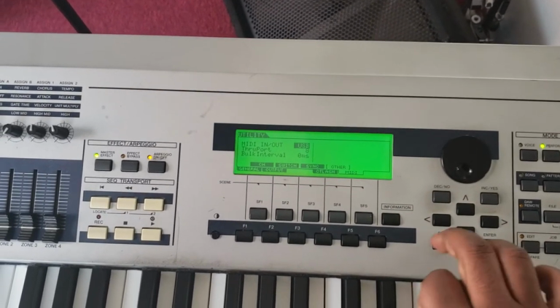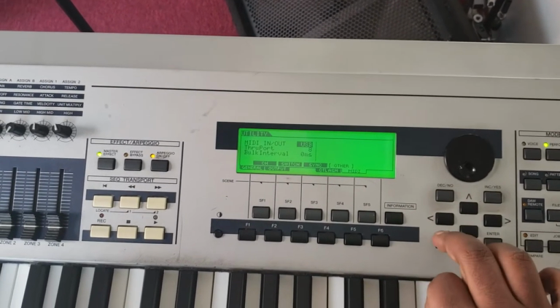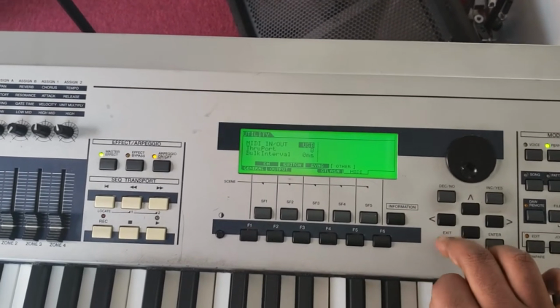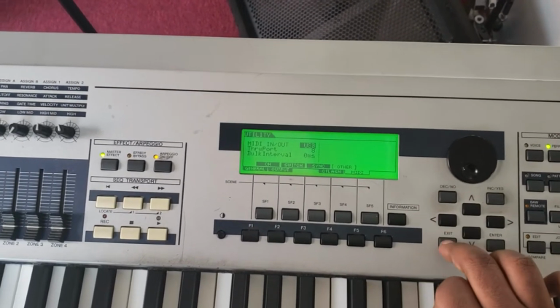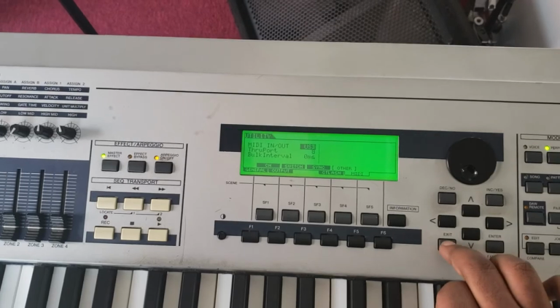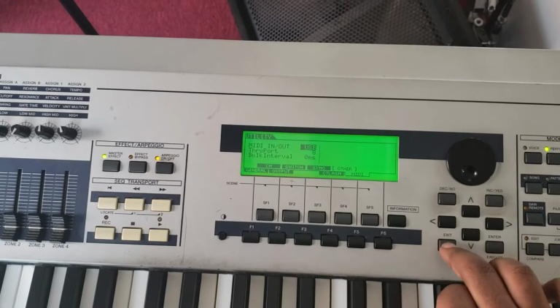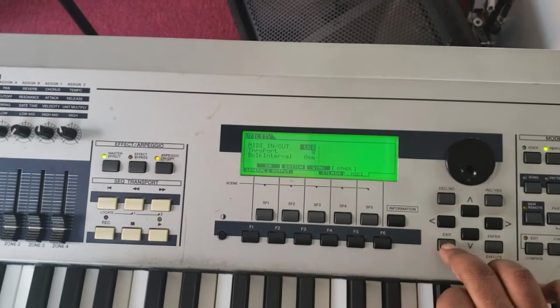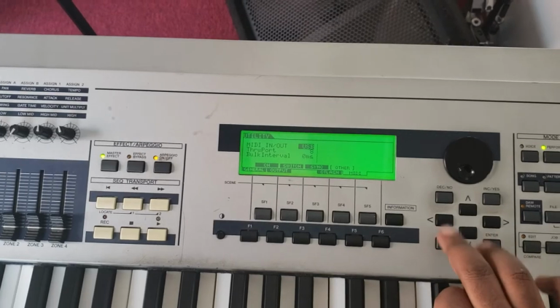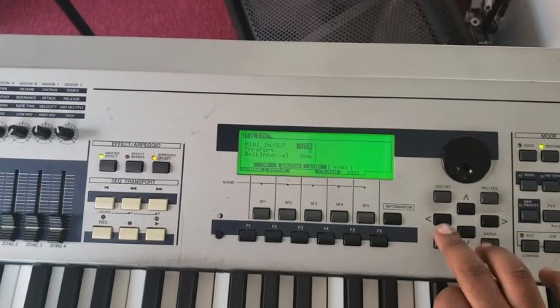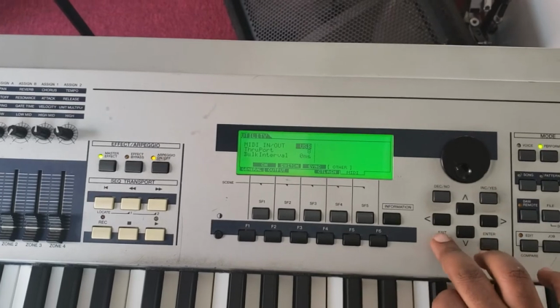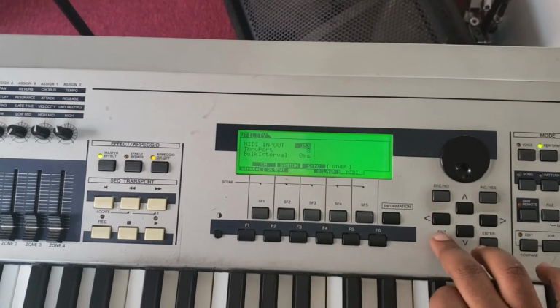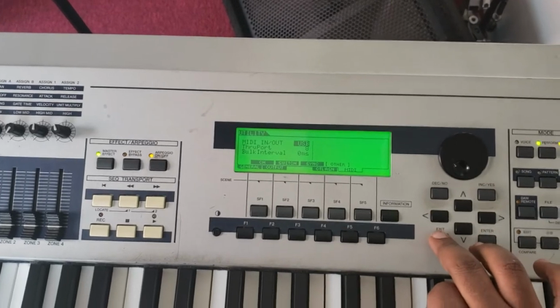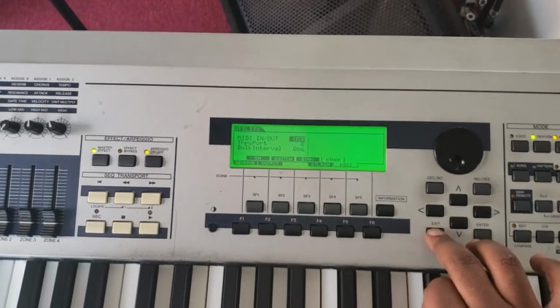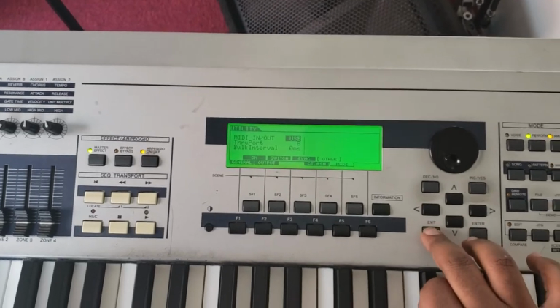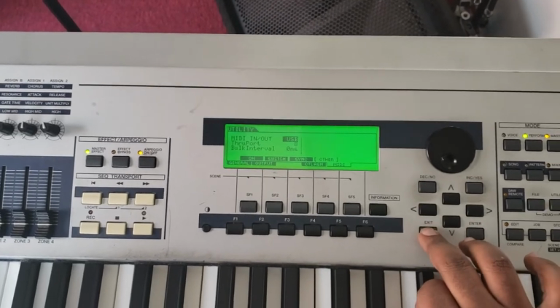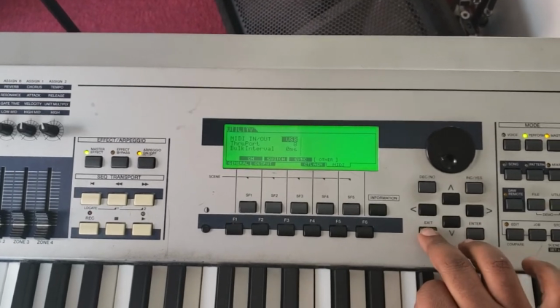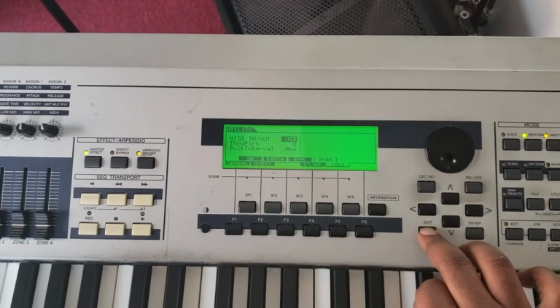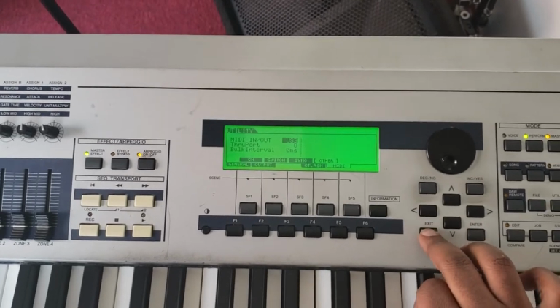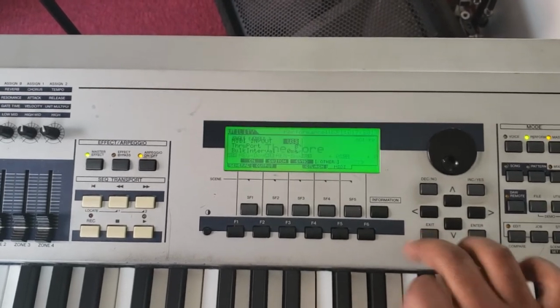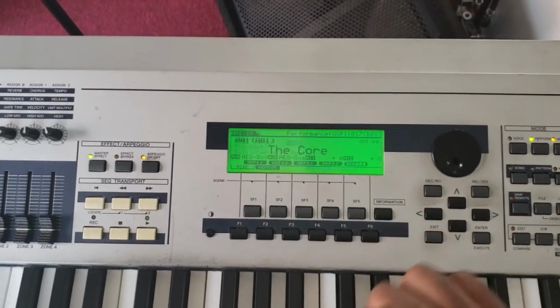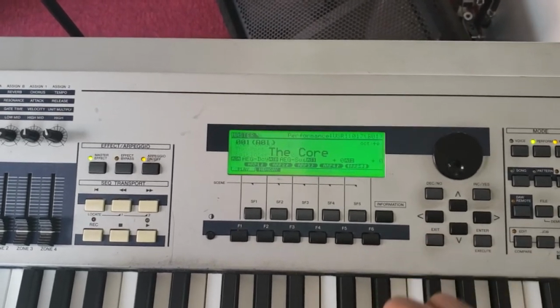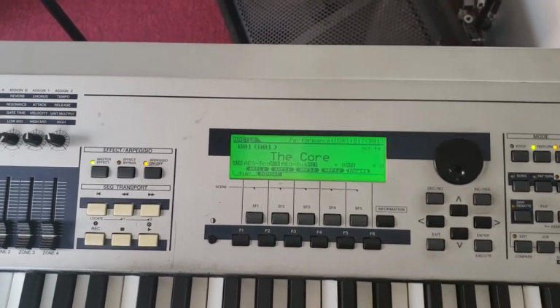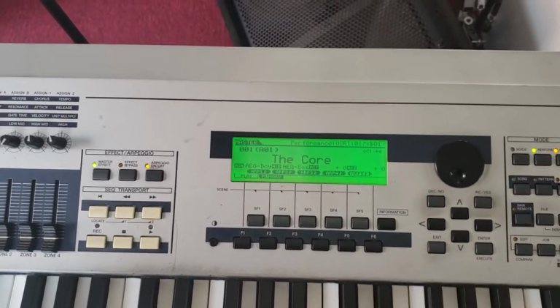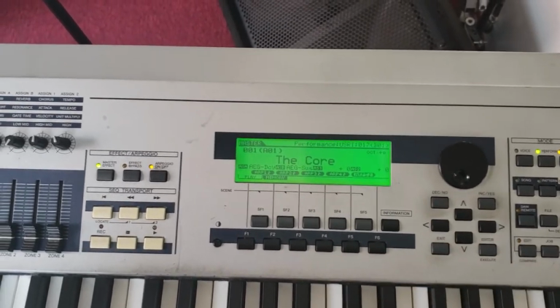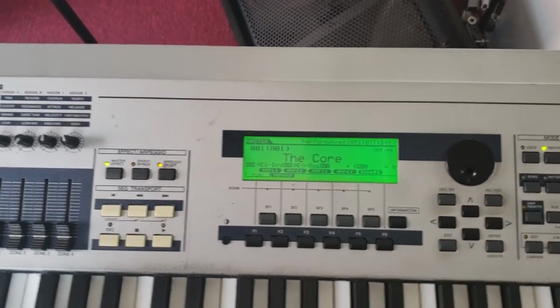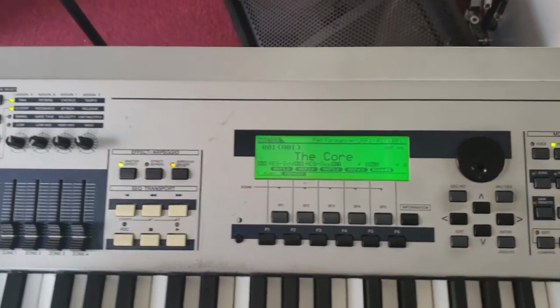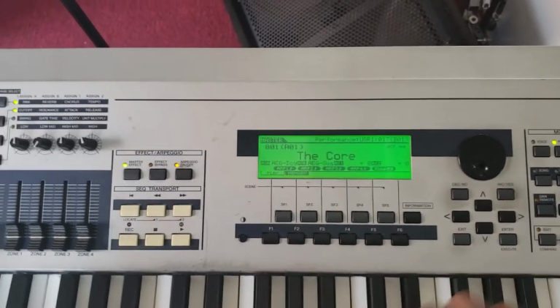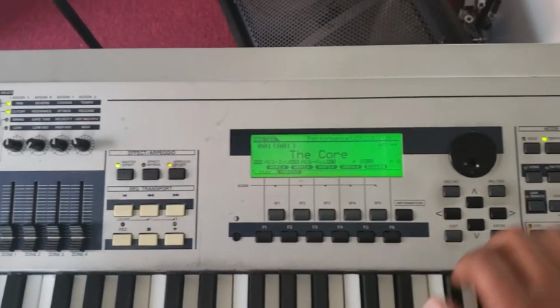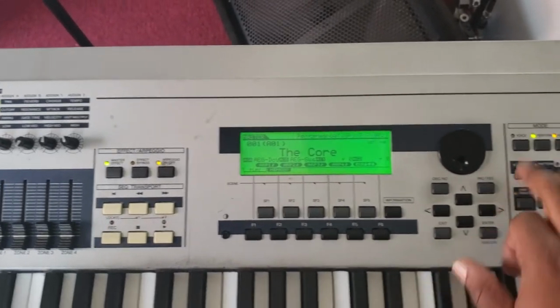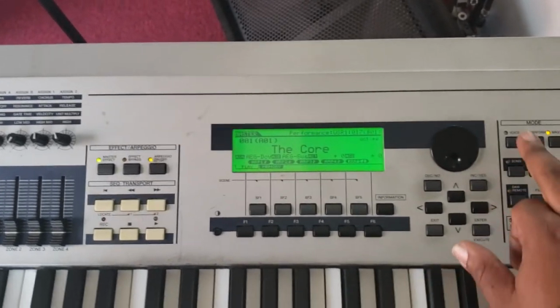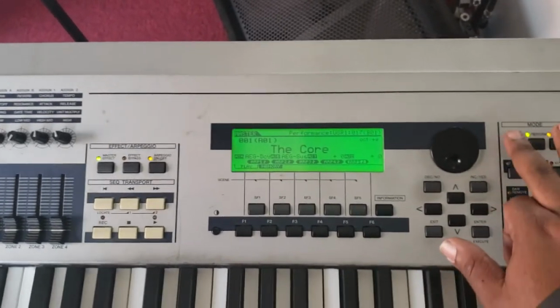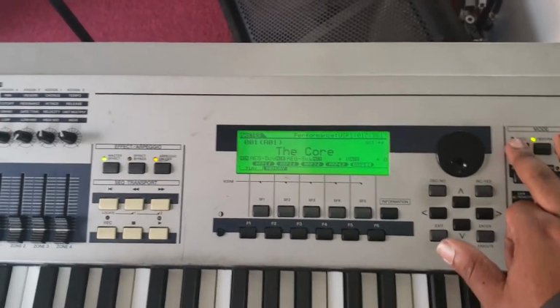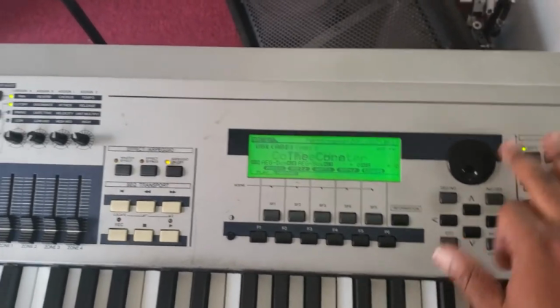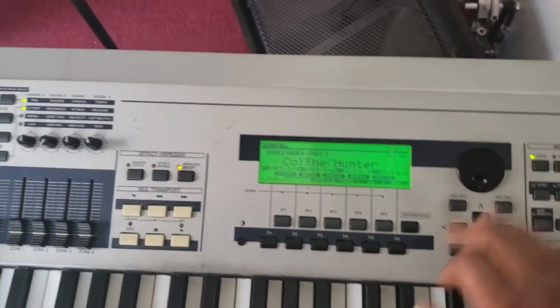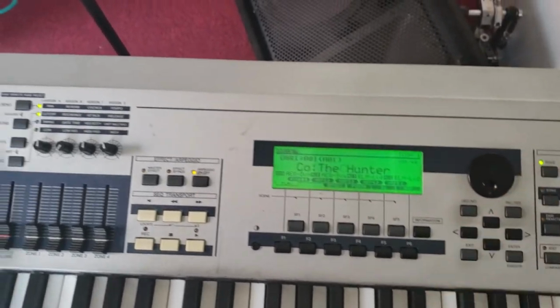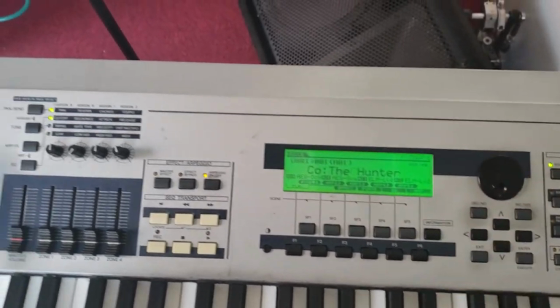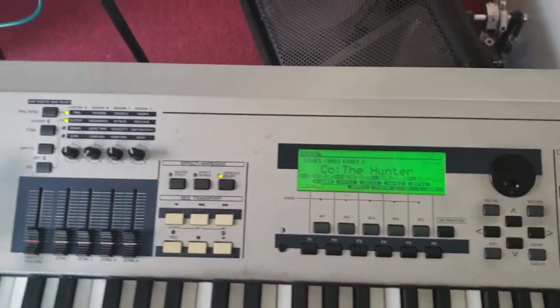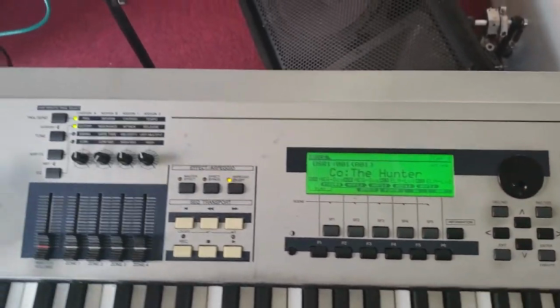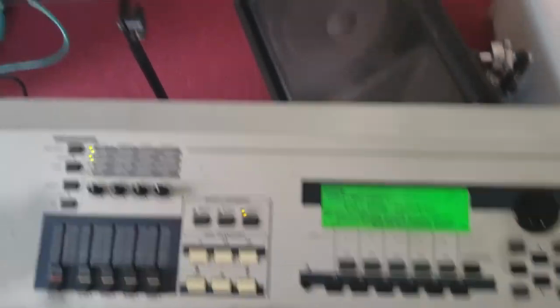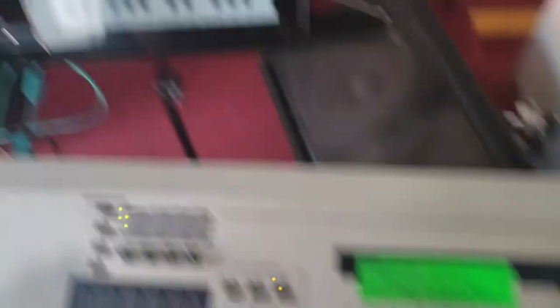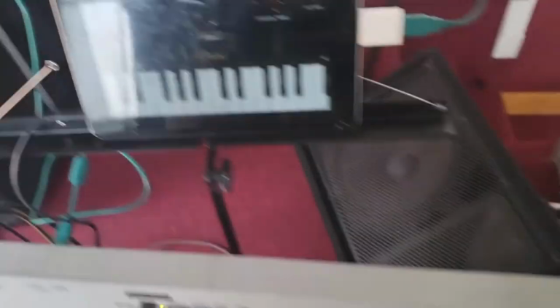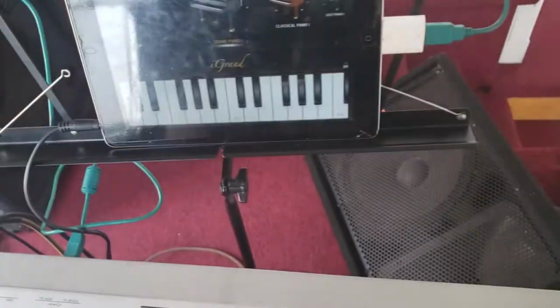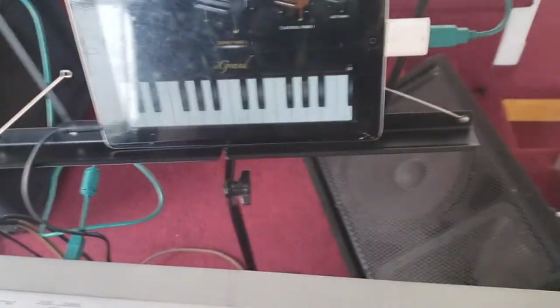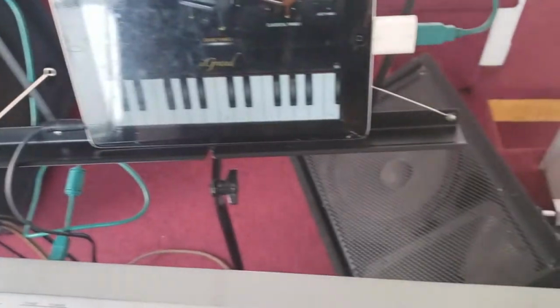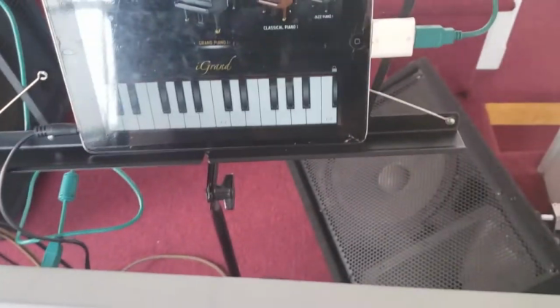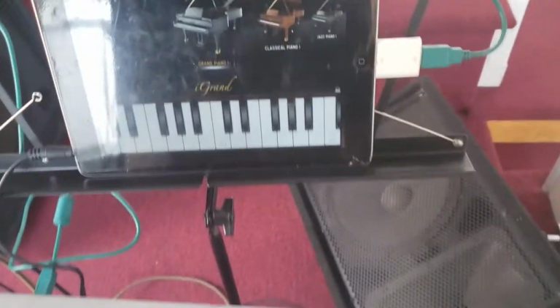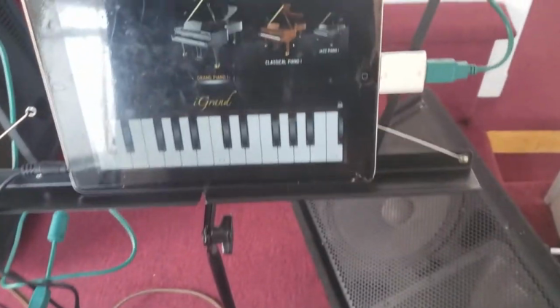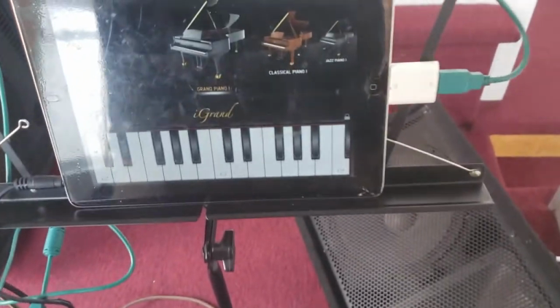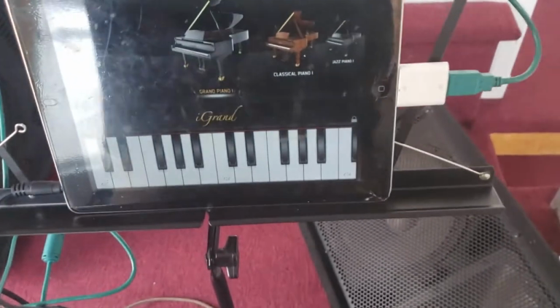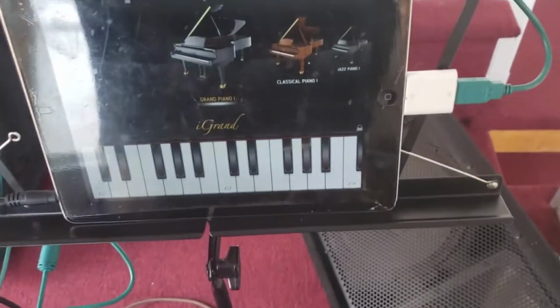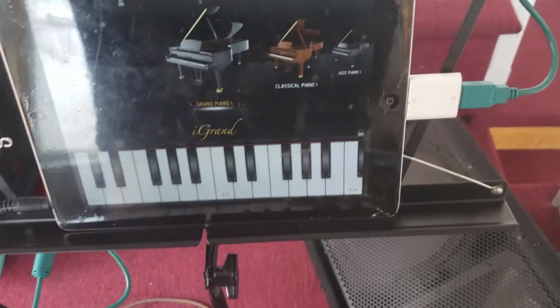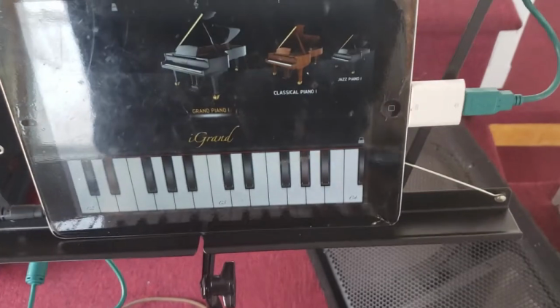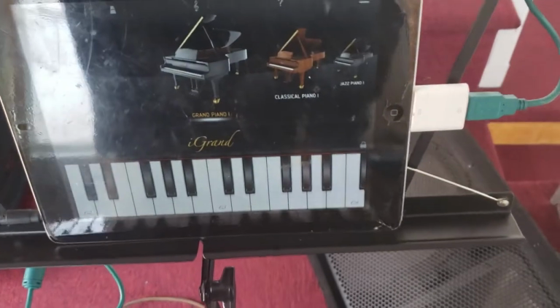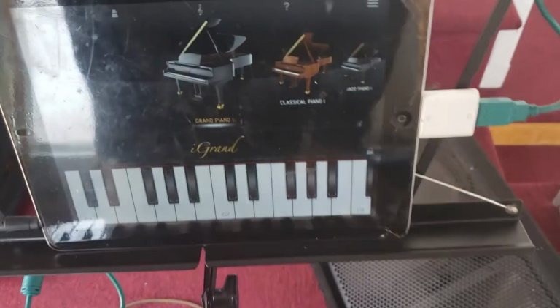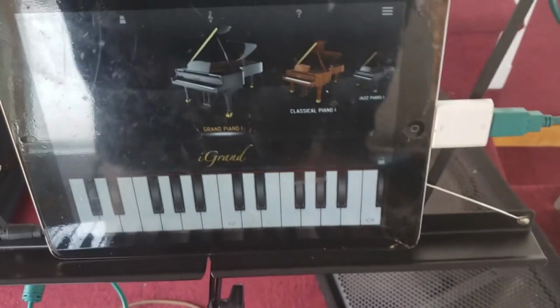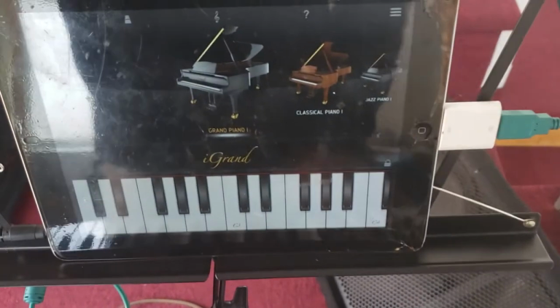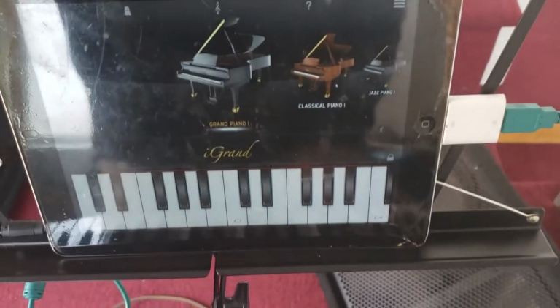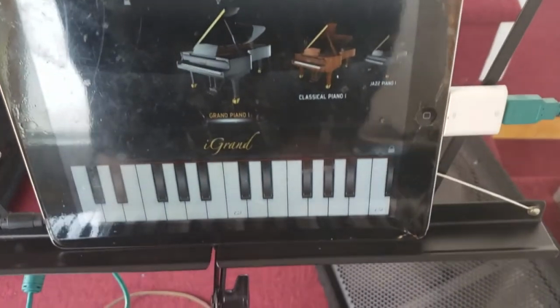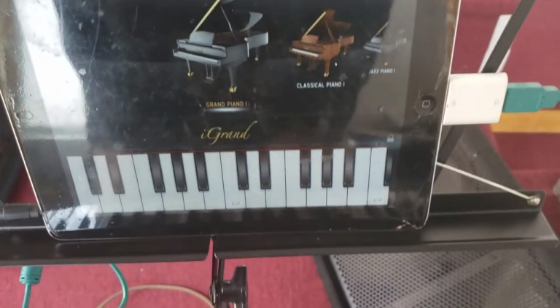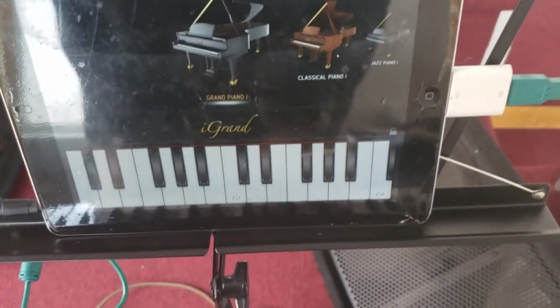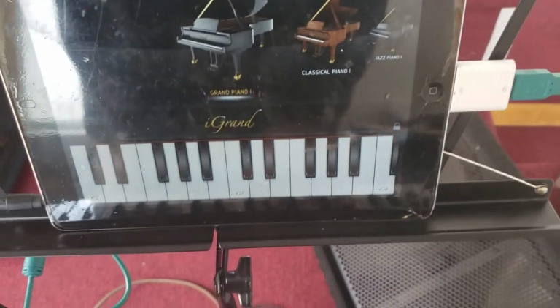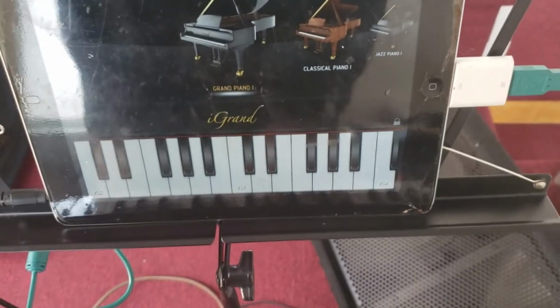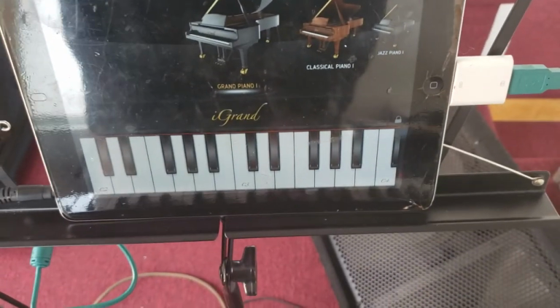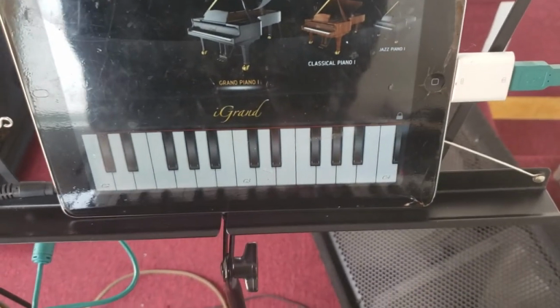And that's it. Exit out, and now you are playing your controller.